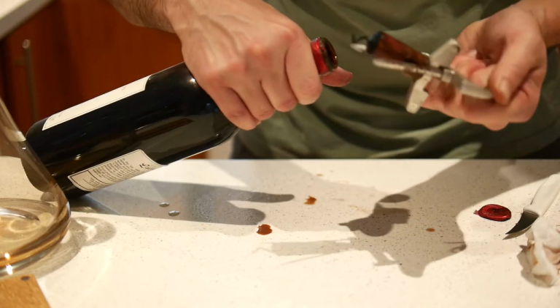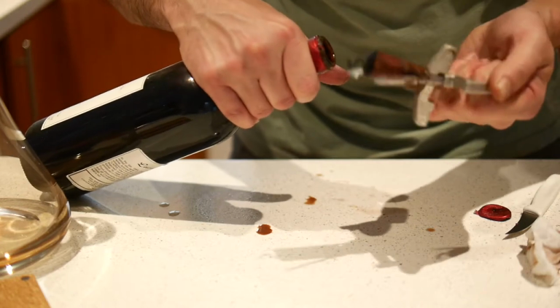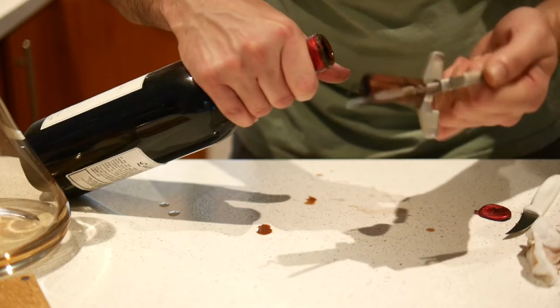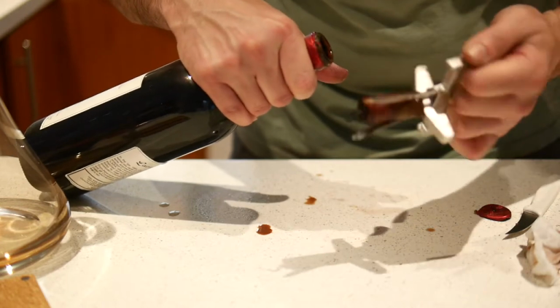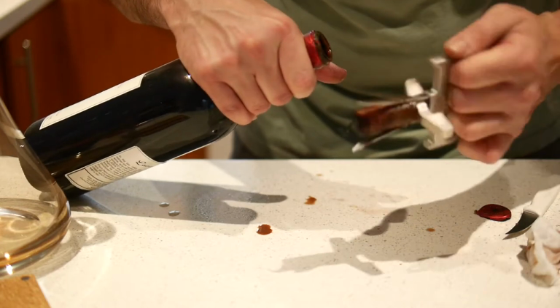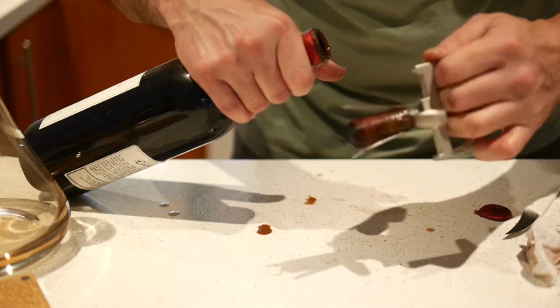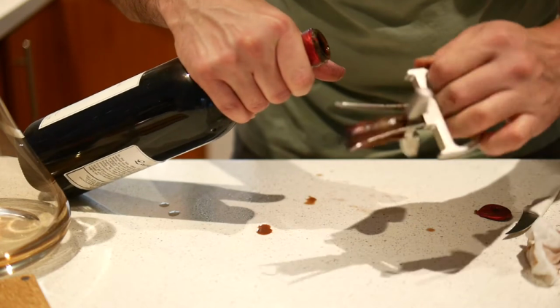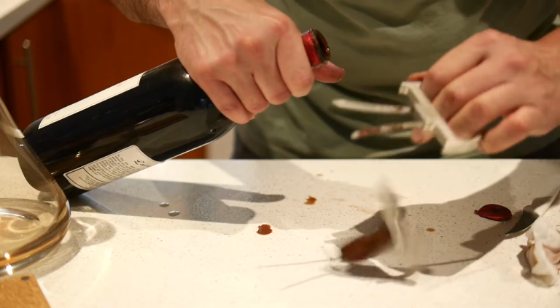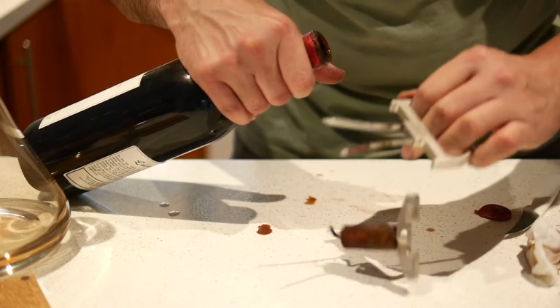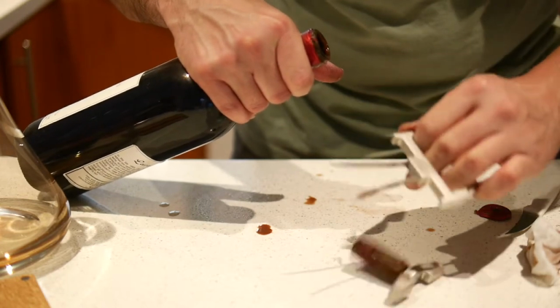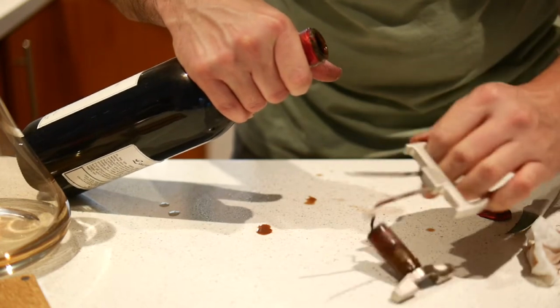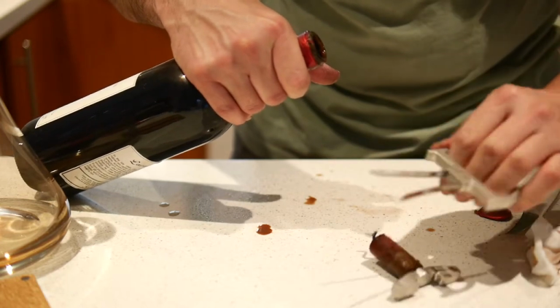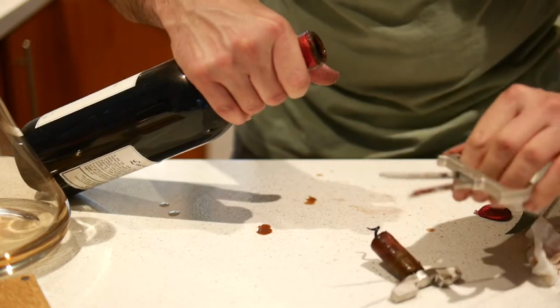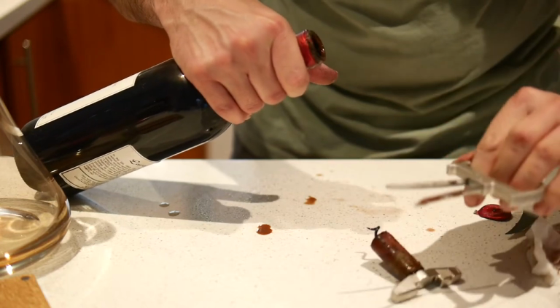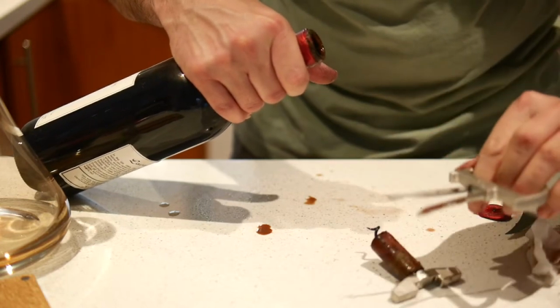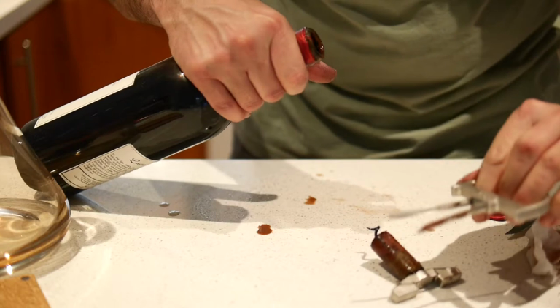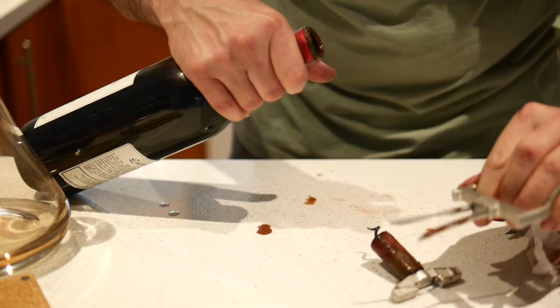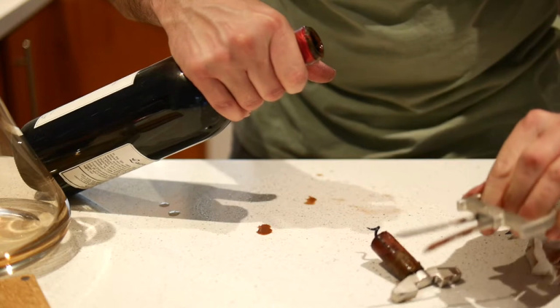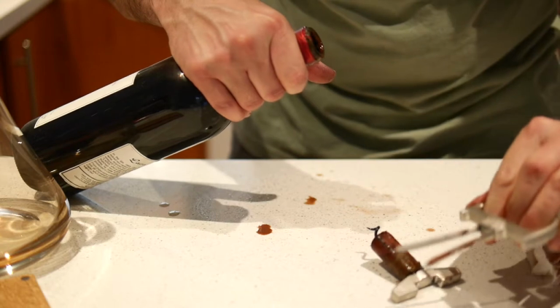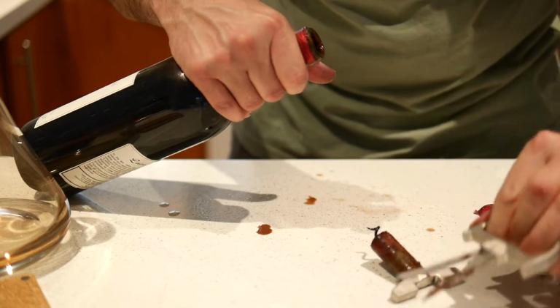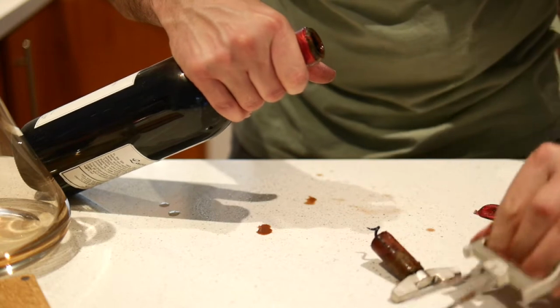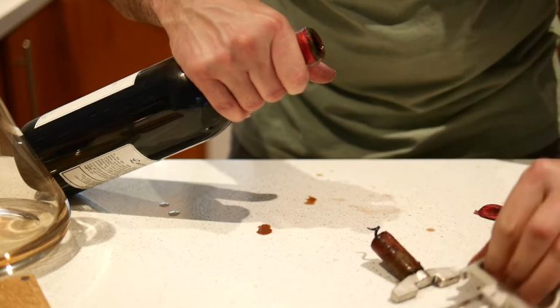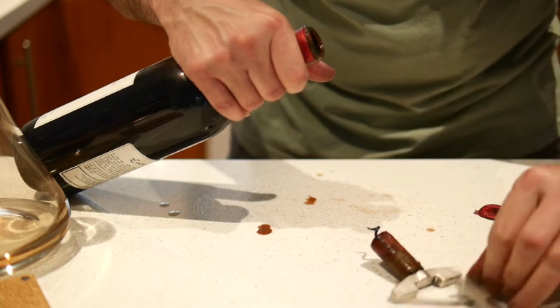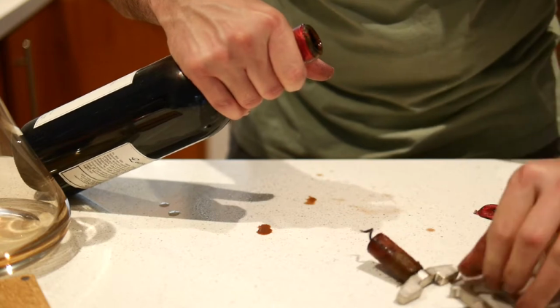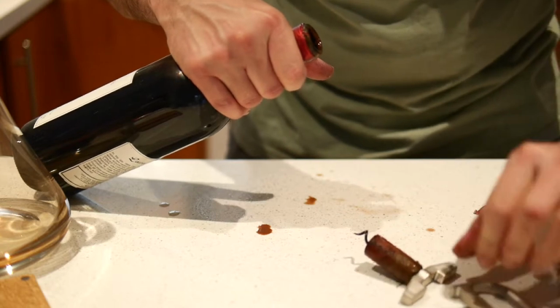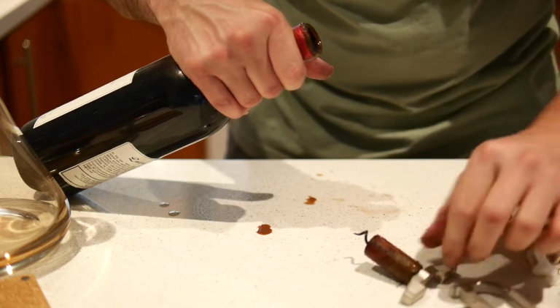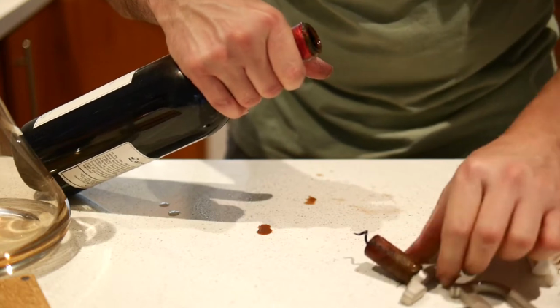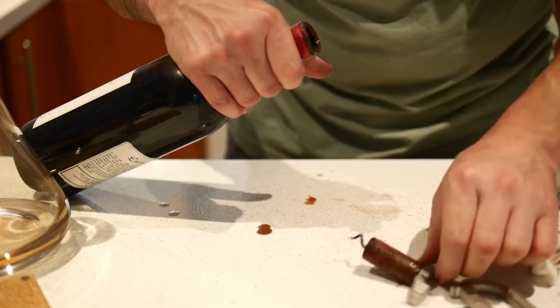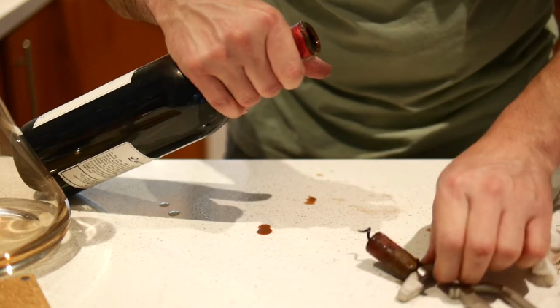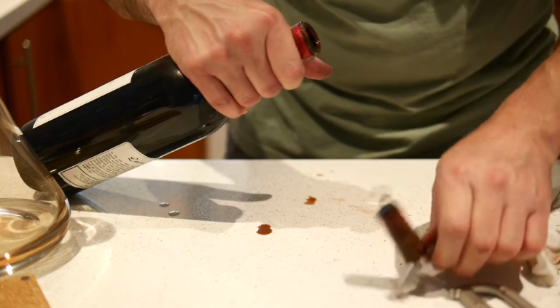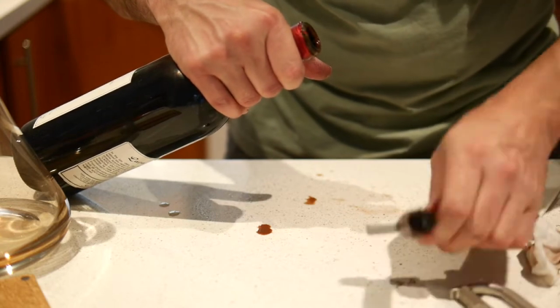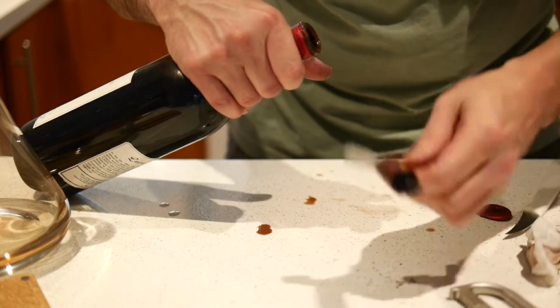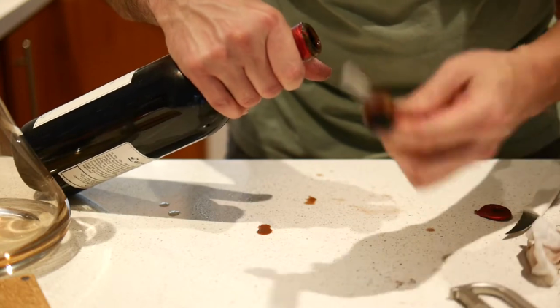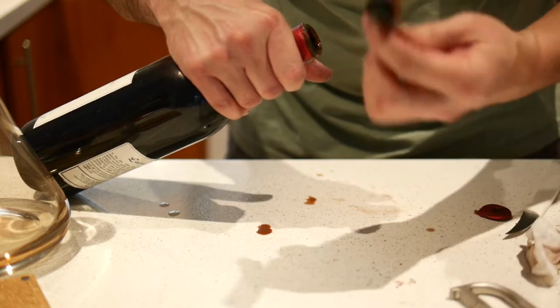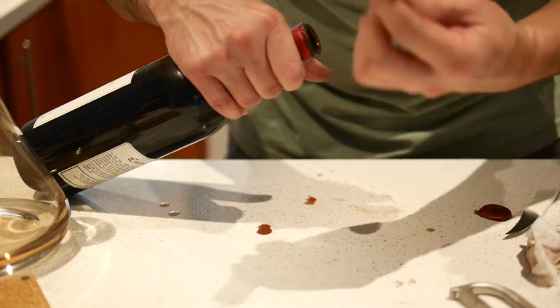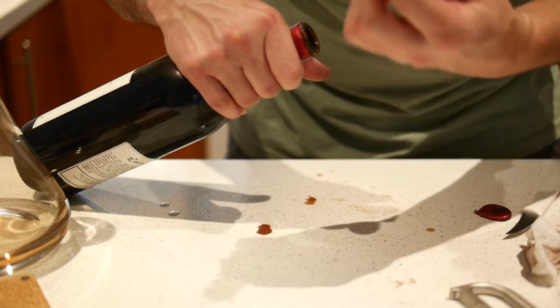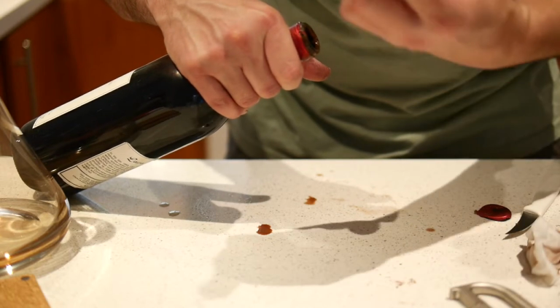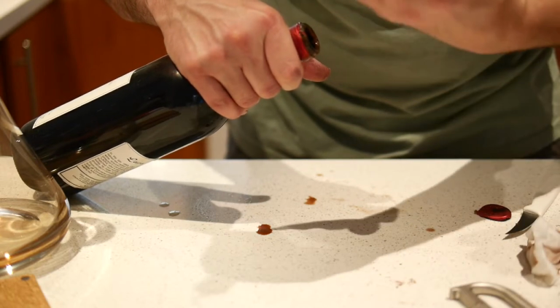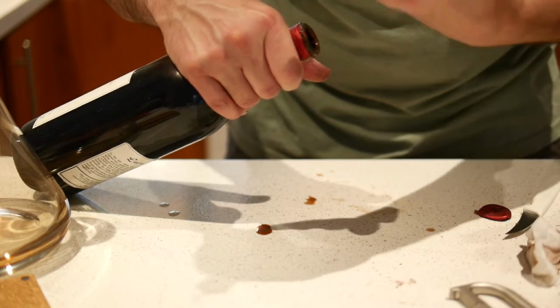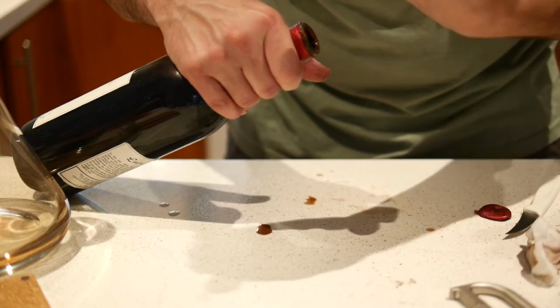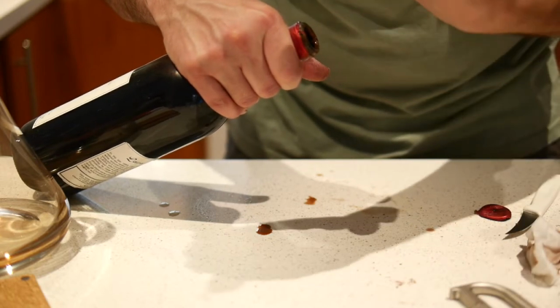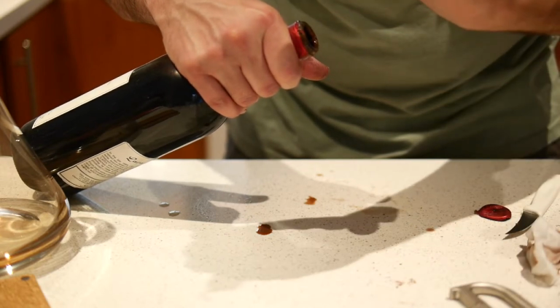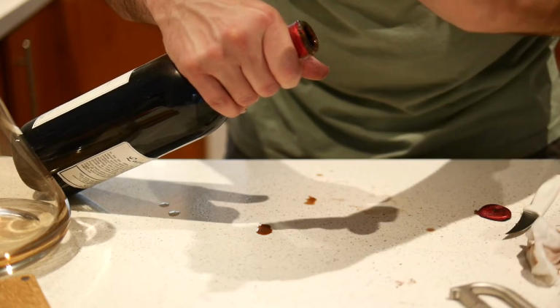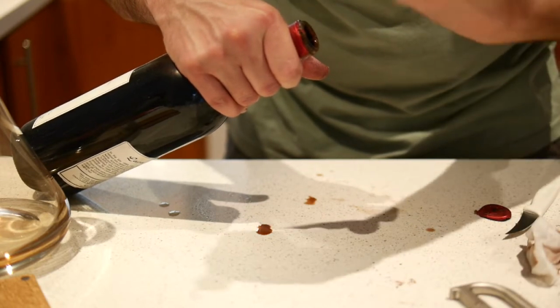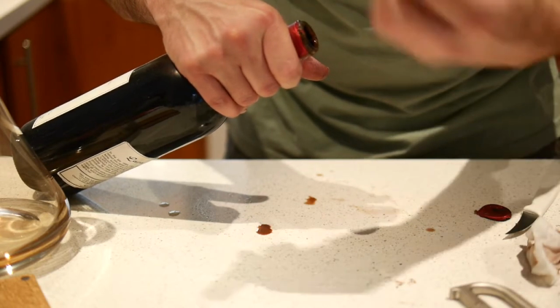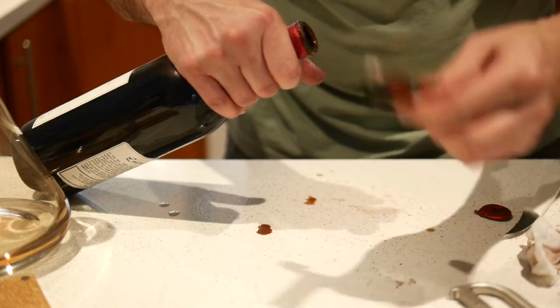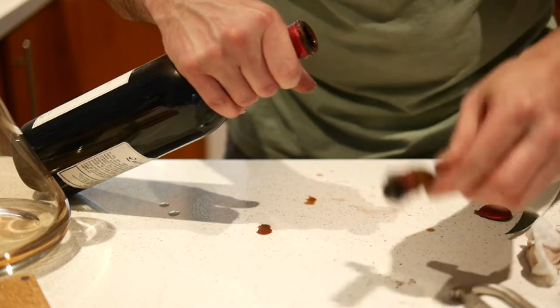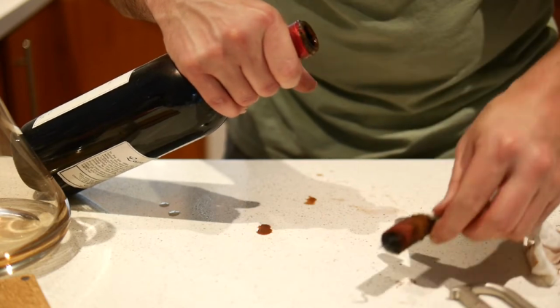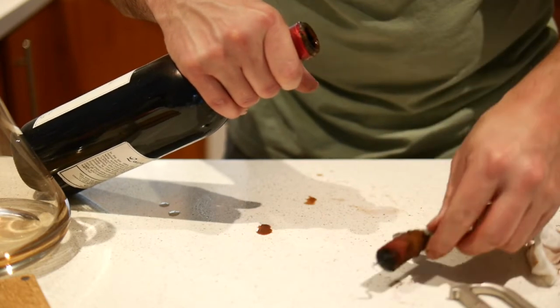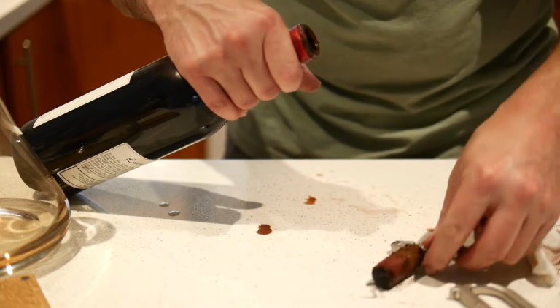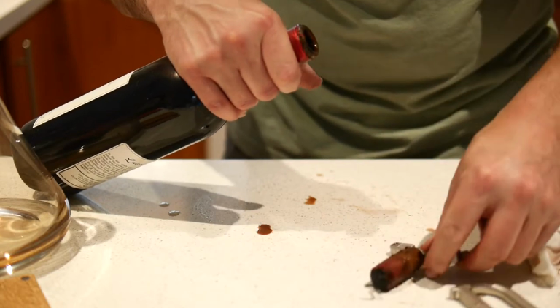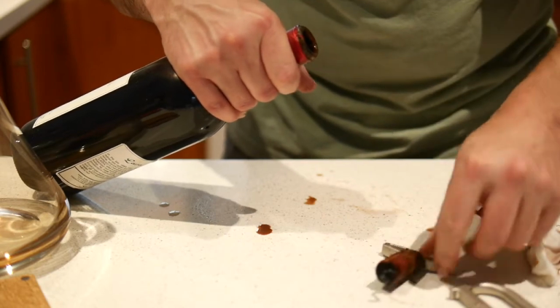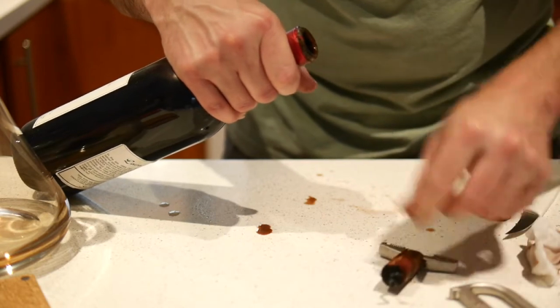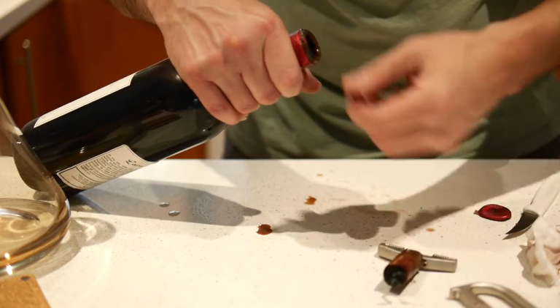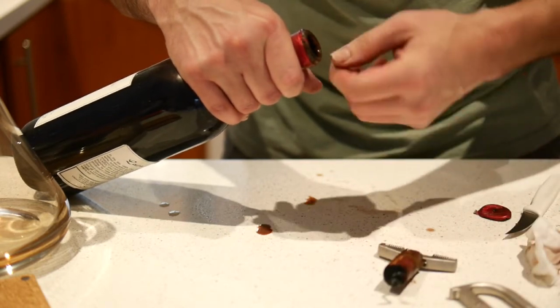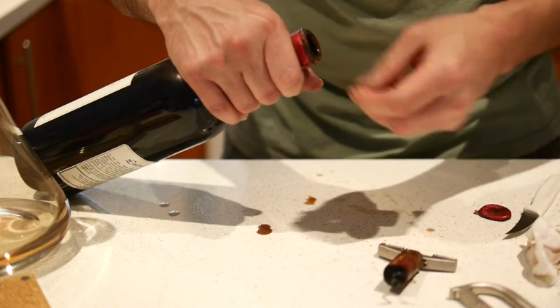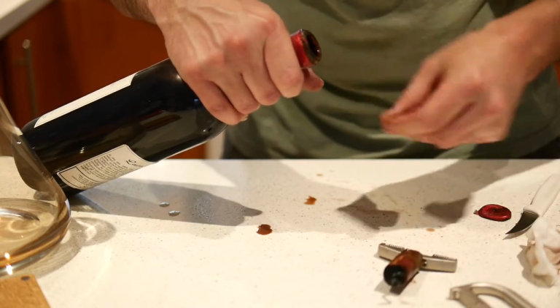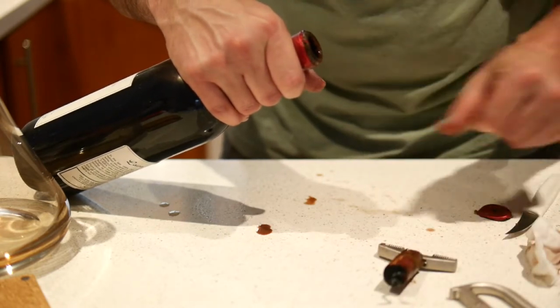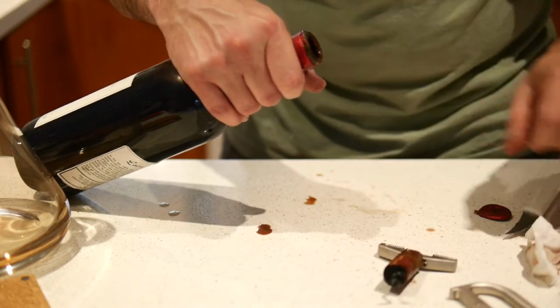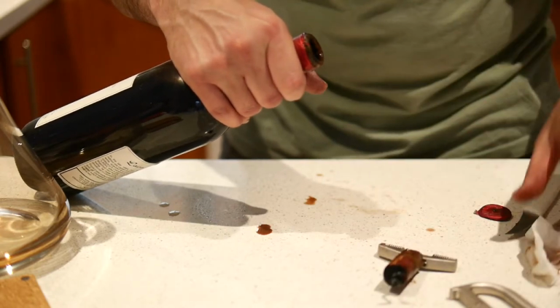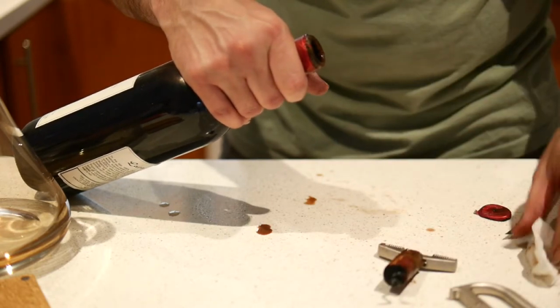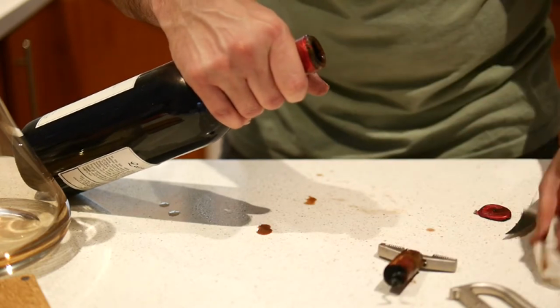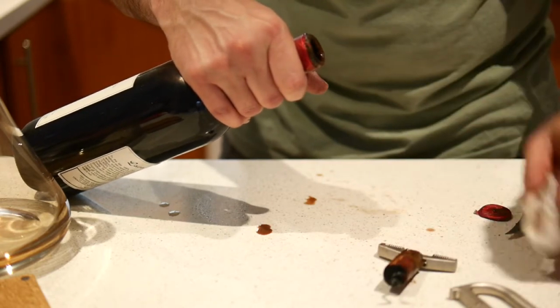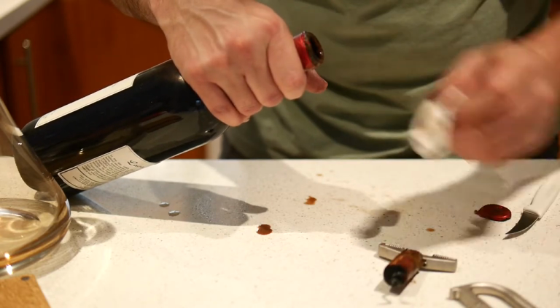Oh, it's coming out cleaner at the end there. There was a little bit of vacuum so there was a seal there. And look at that - the Durand has done its job. It's got that cork out in one piece. That's a bit of a winner.